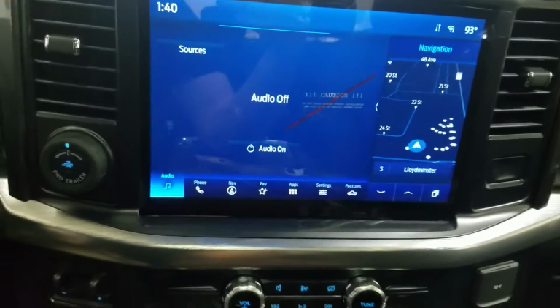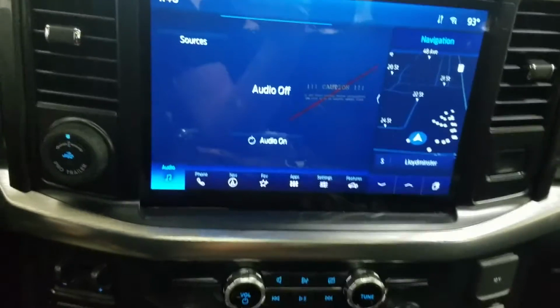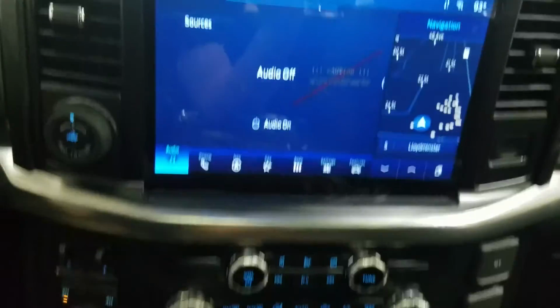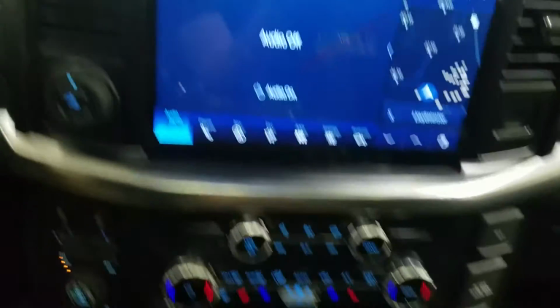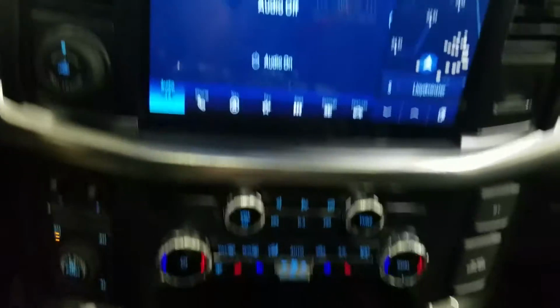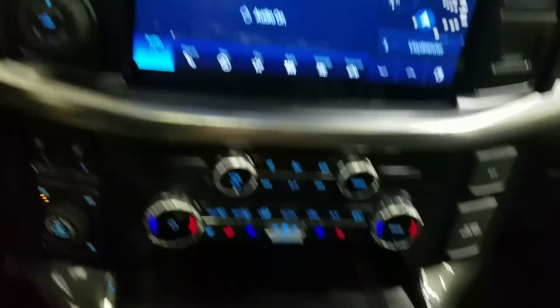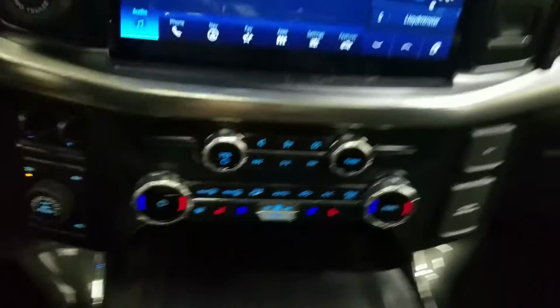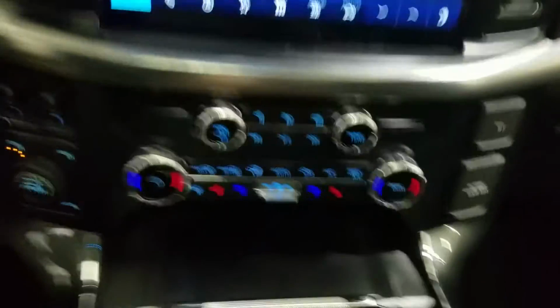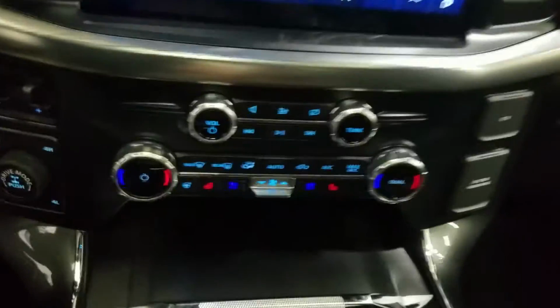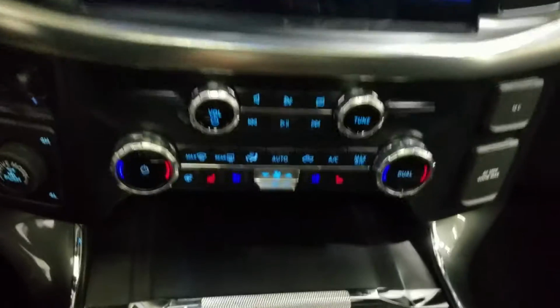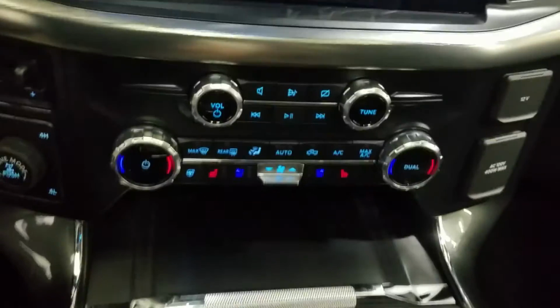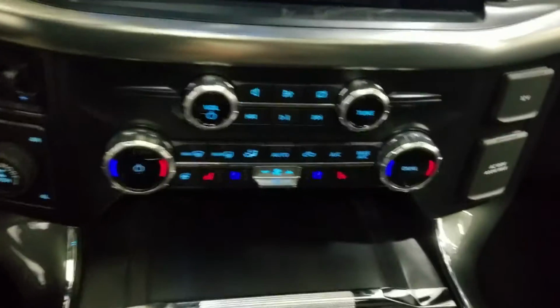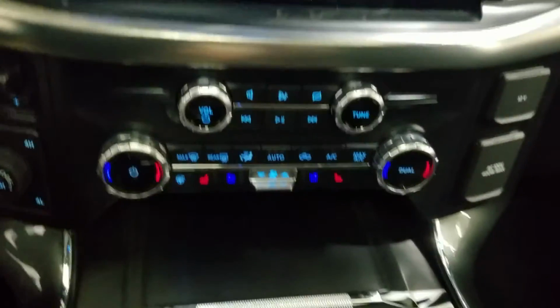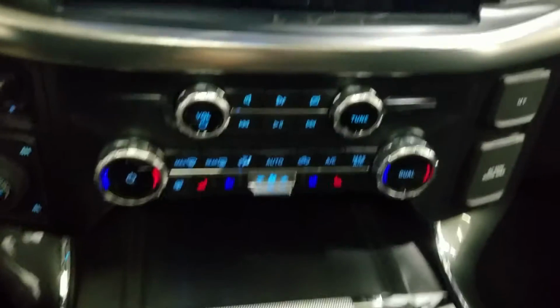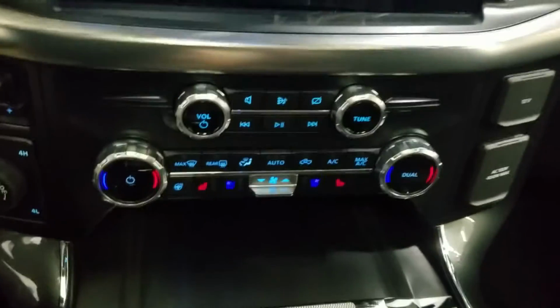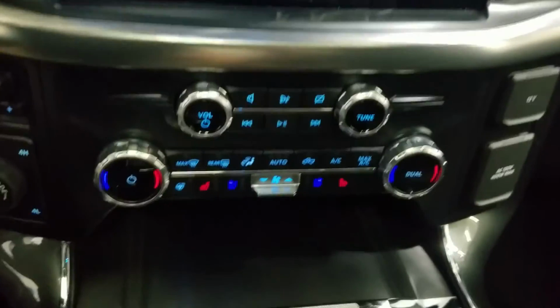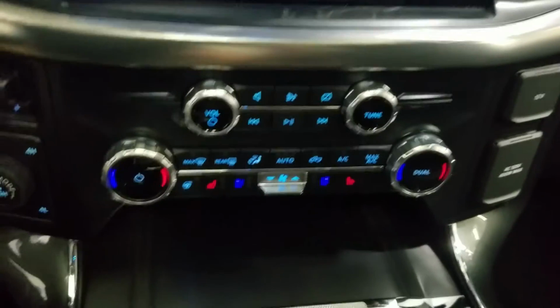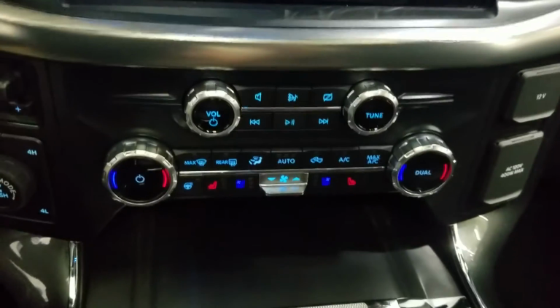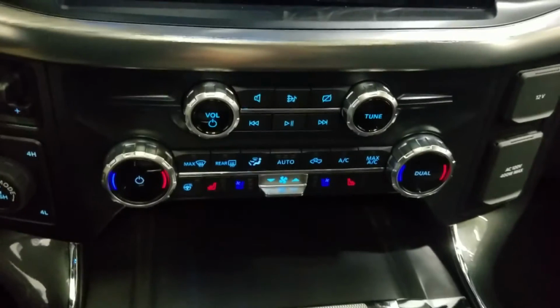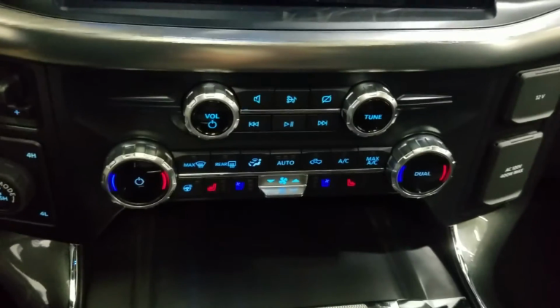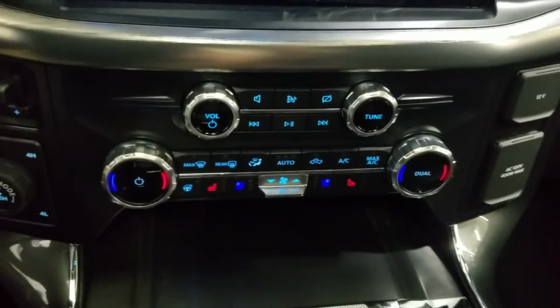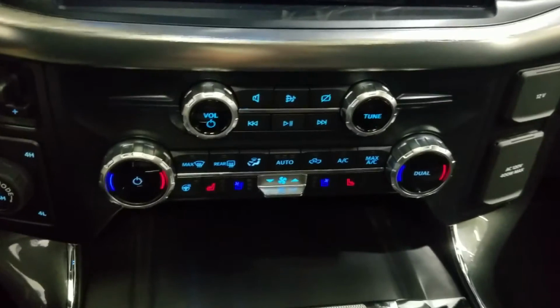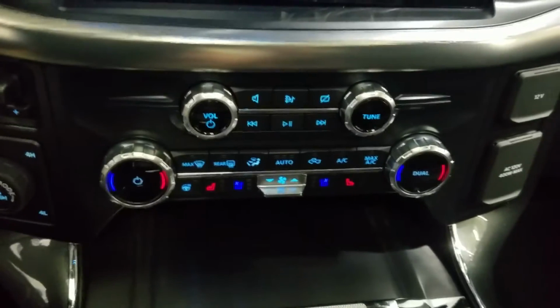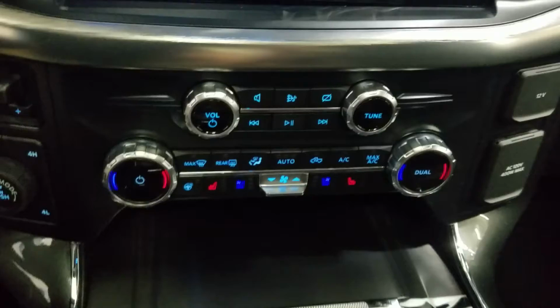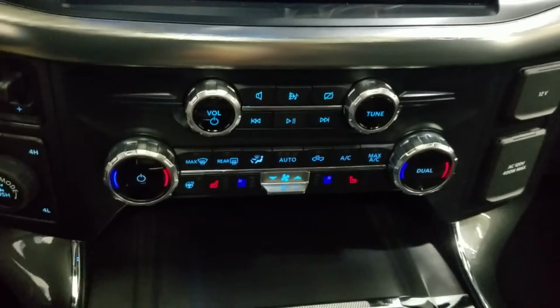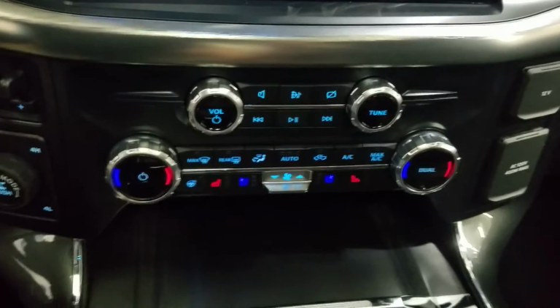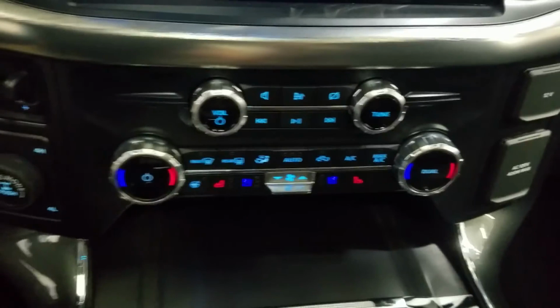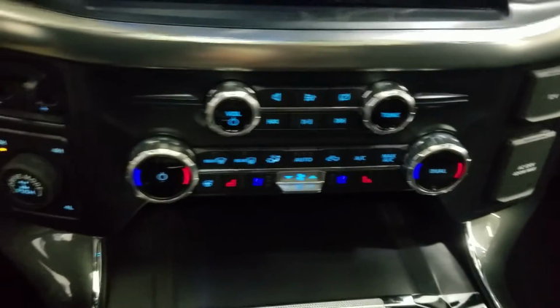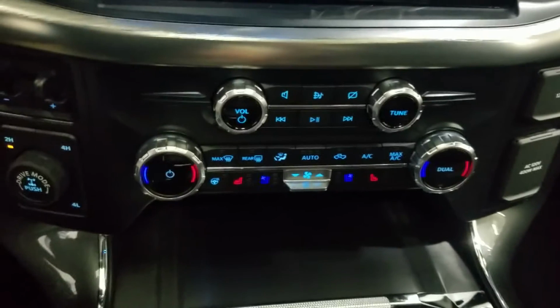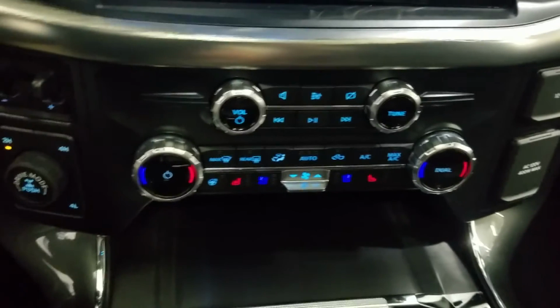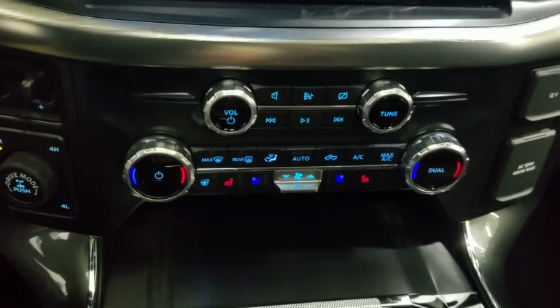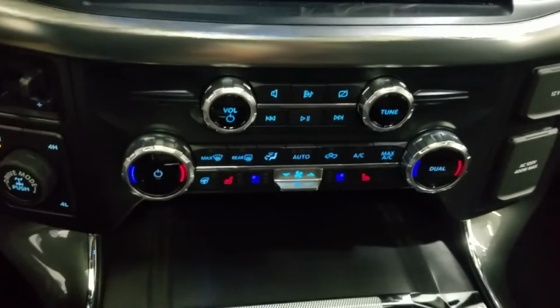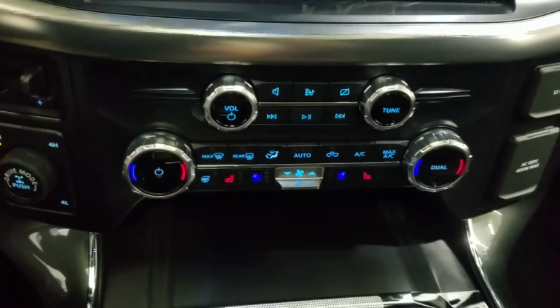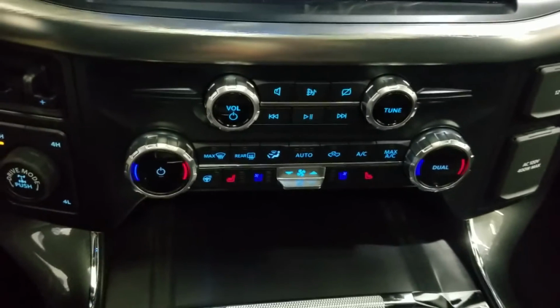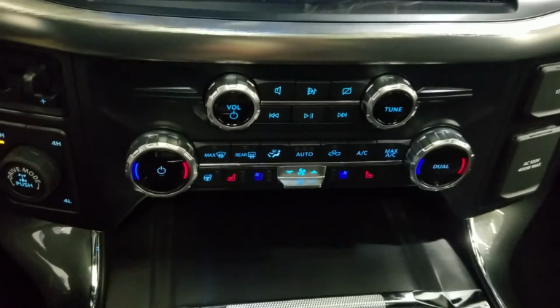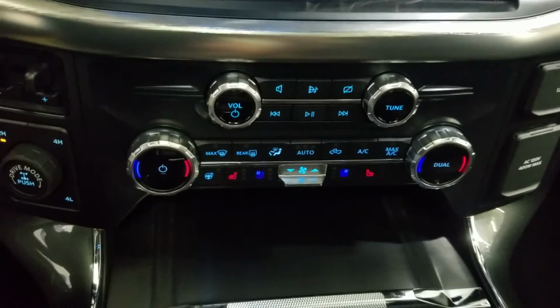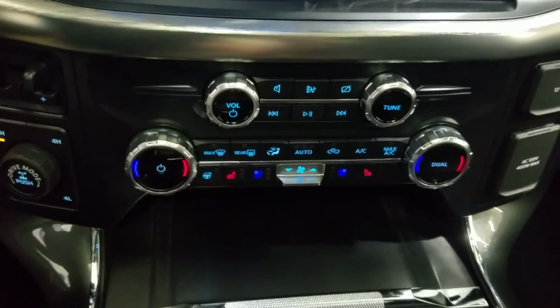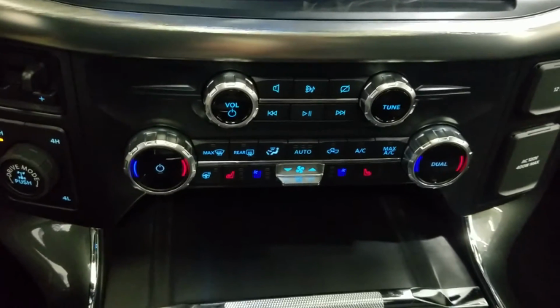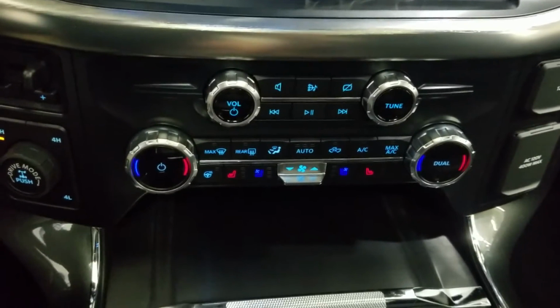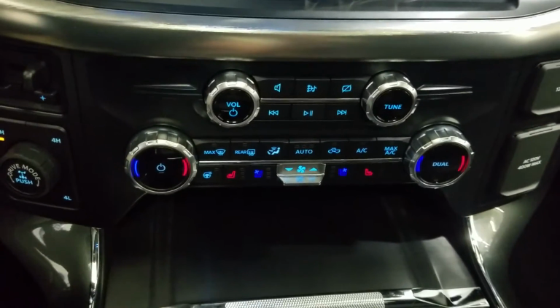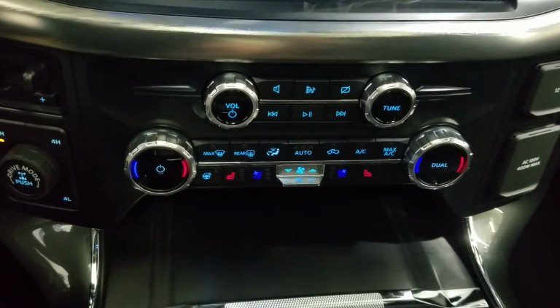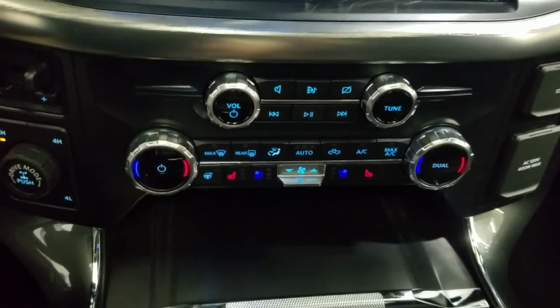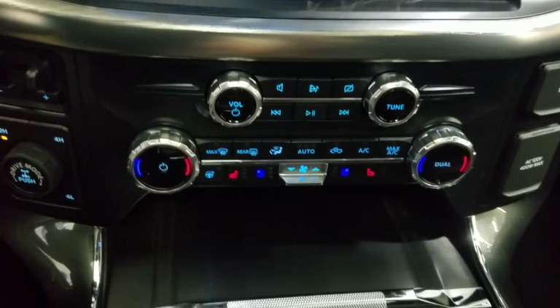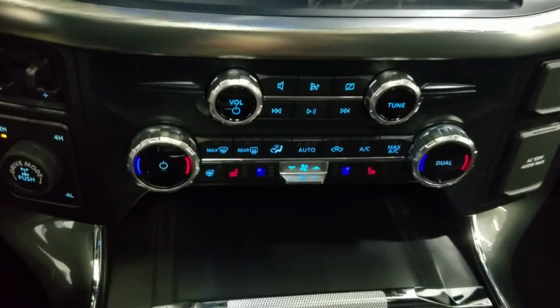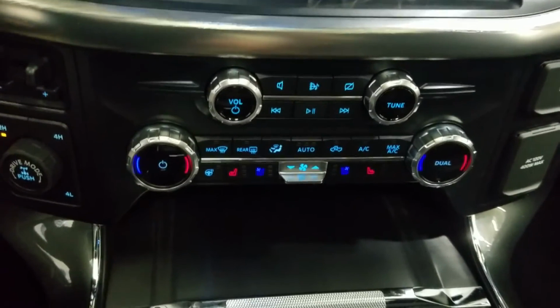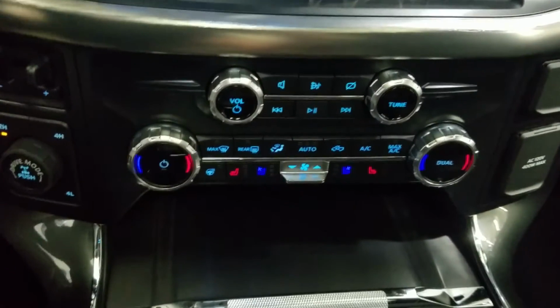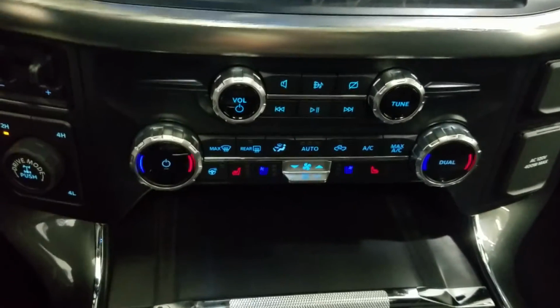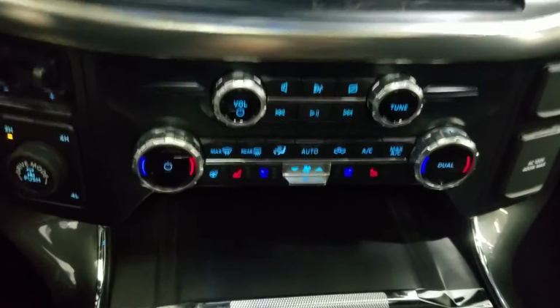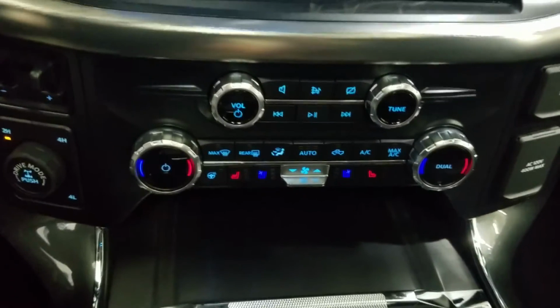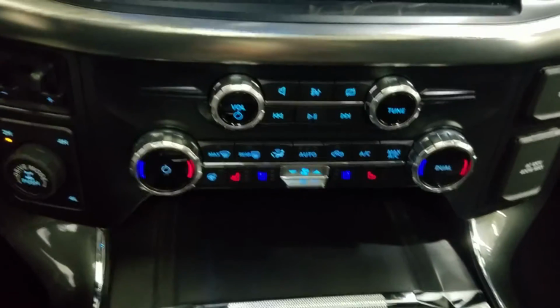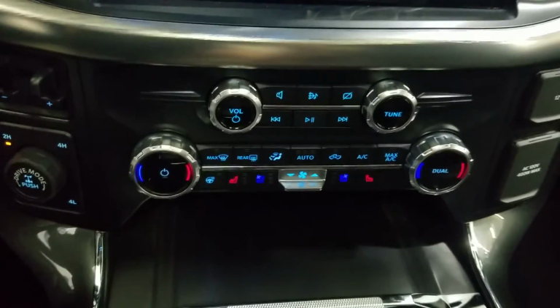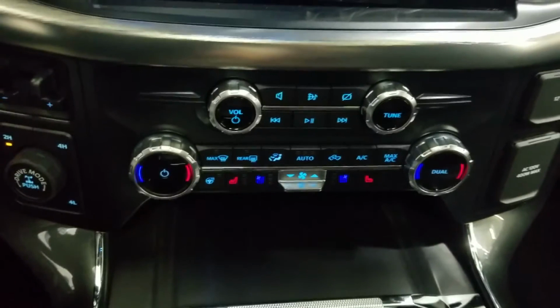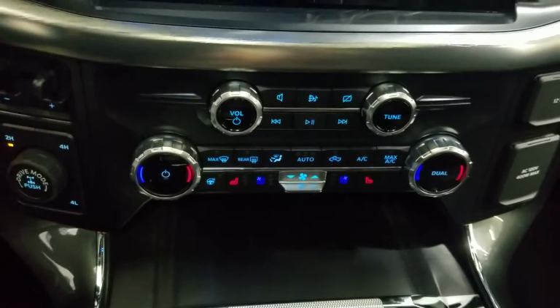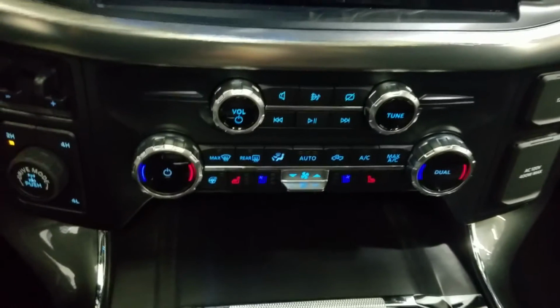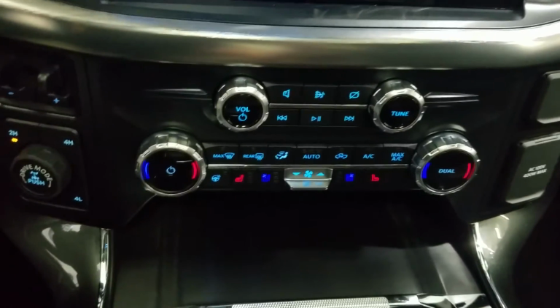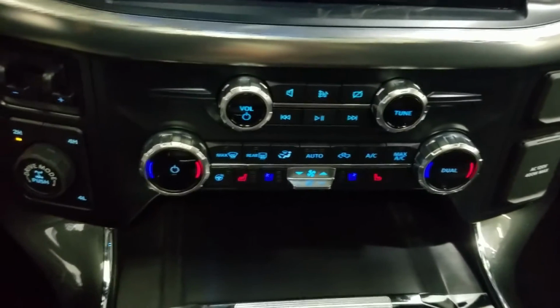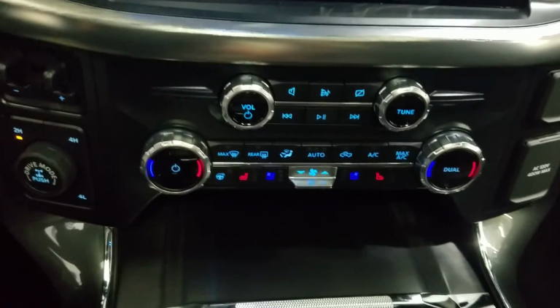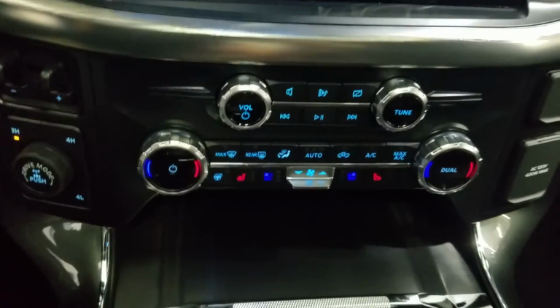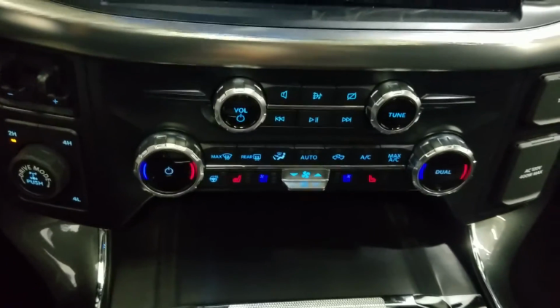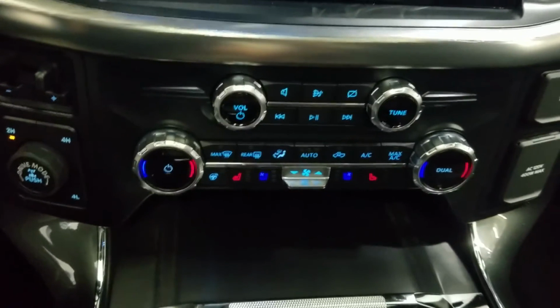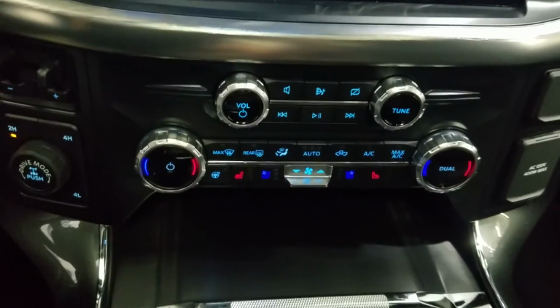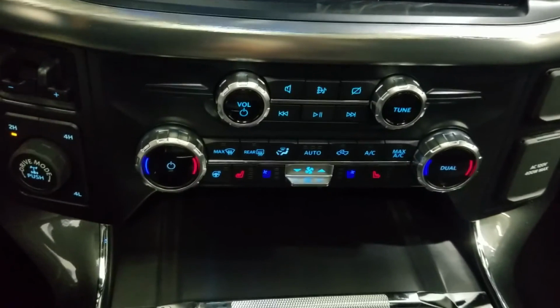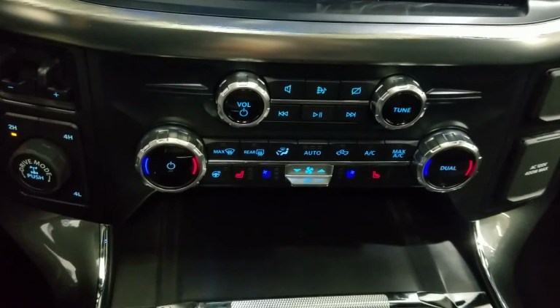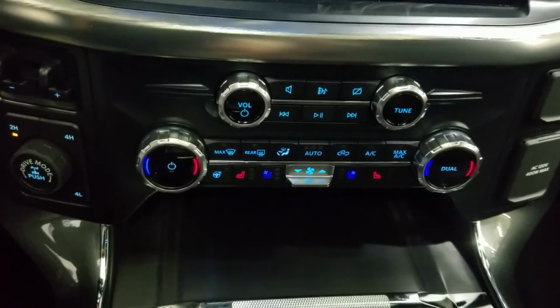Just below is our dual climate control area which provides air conditioning and heating for the cabin. Alongside that we have heated seats, cooling seats, as well as a heated steering wheel.